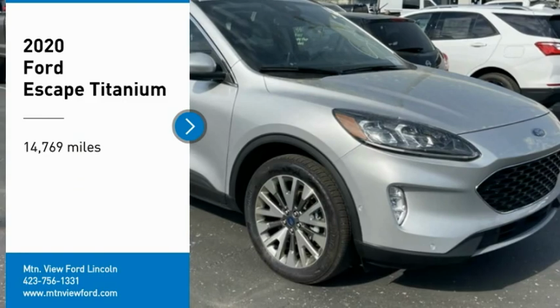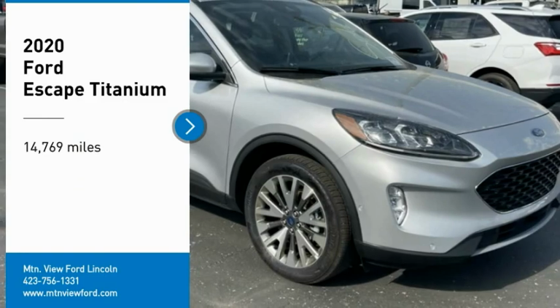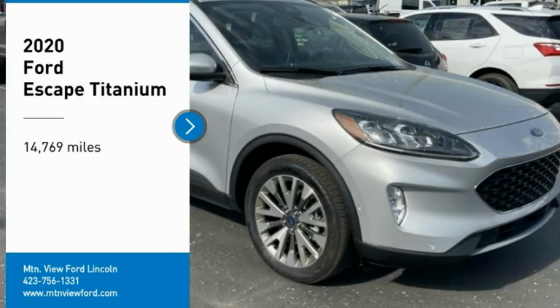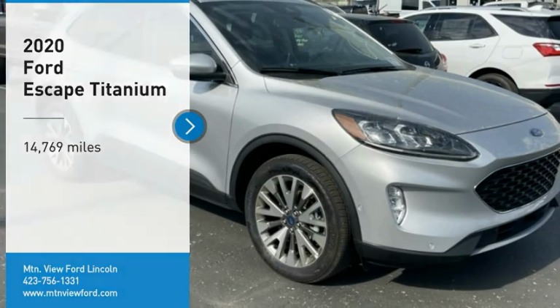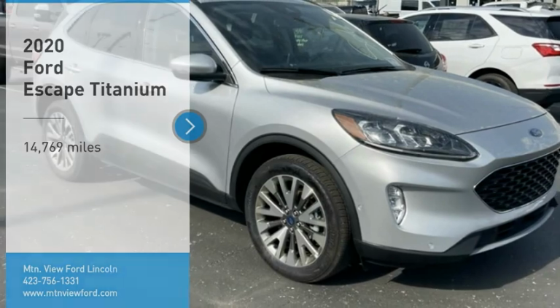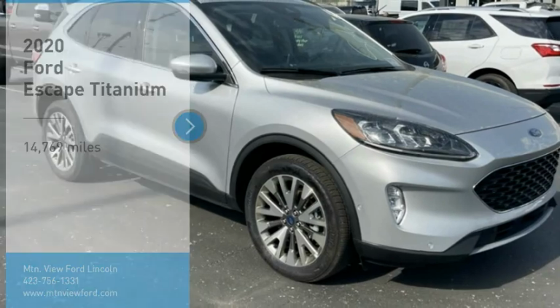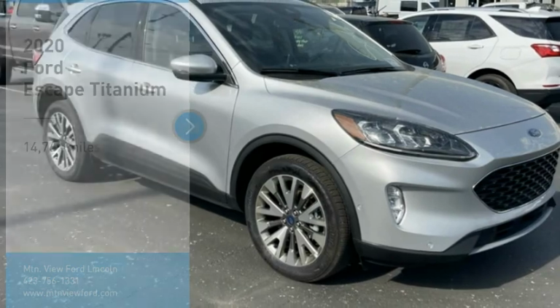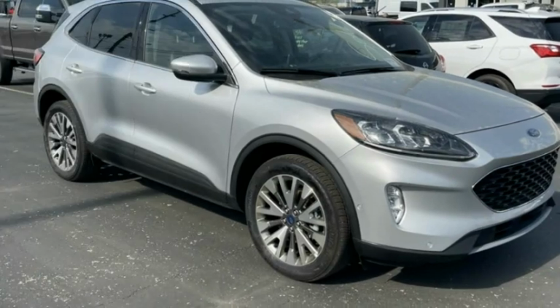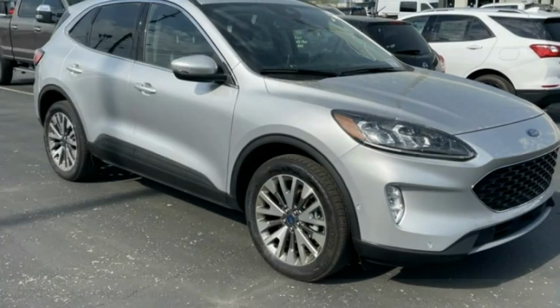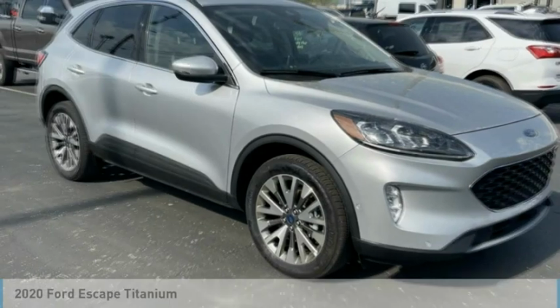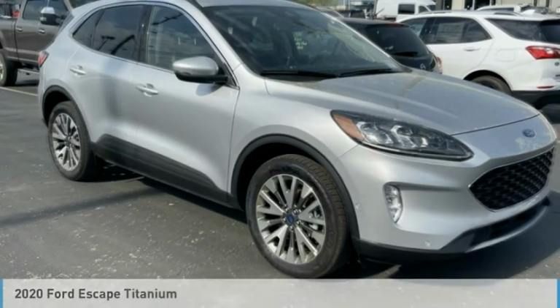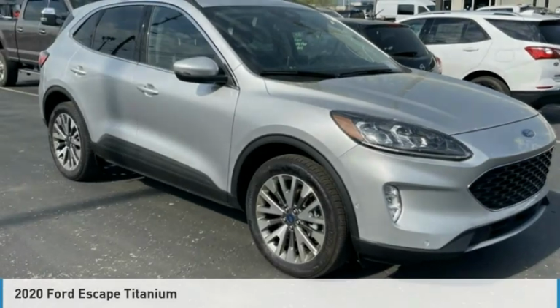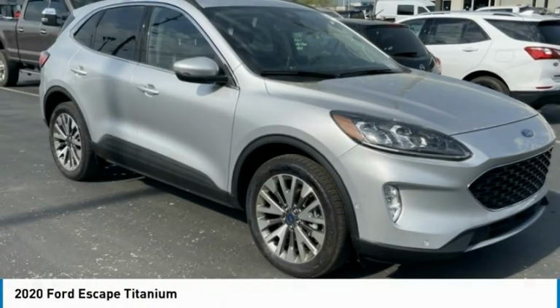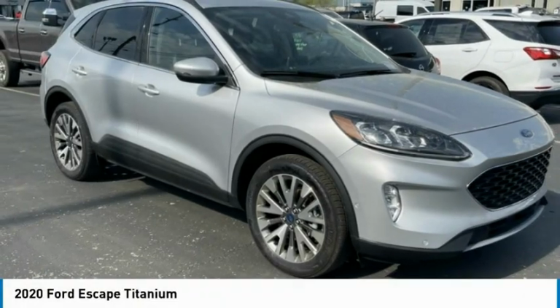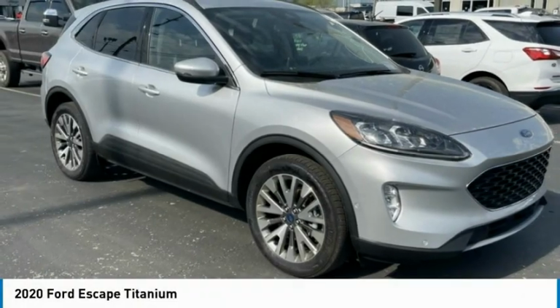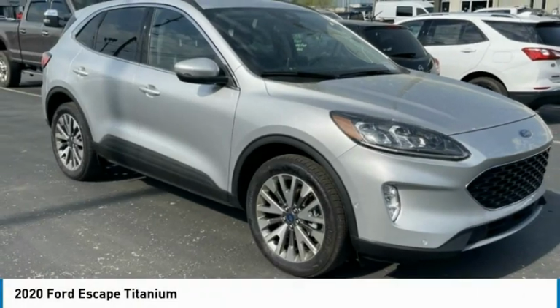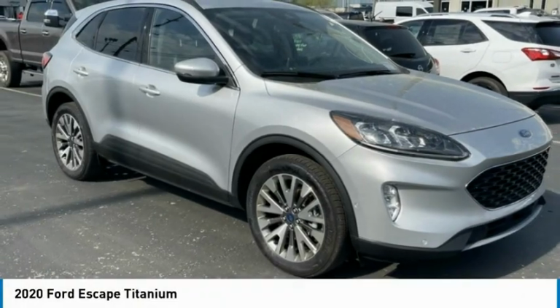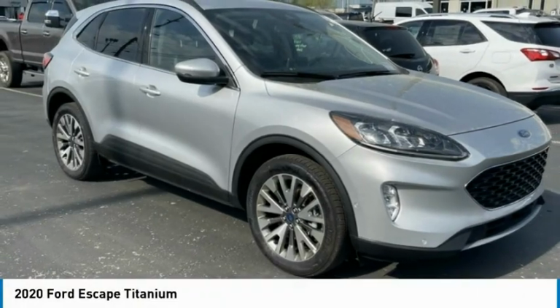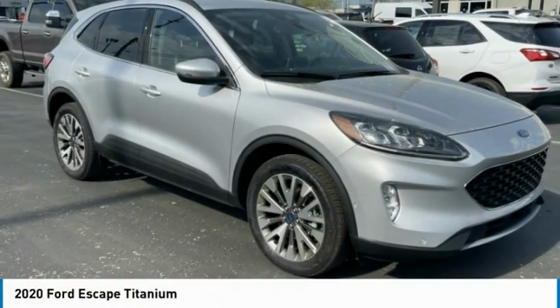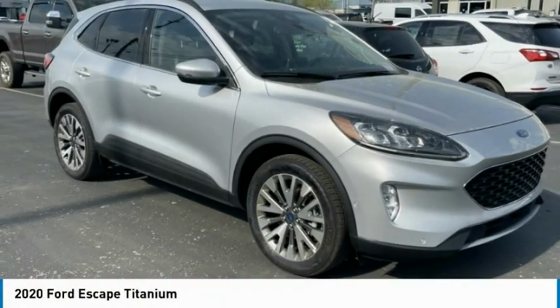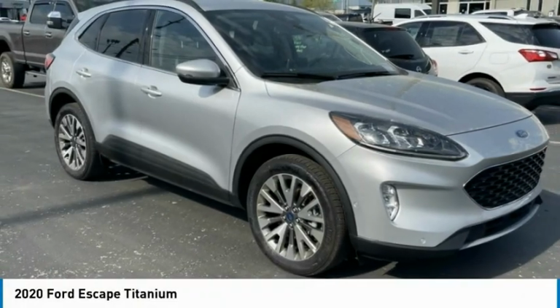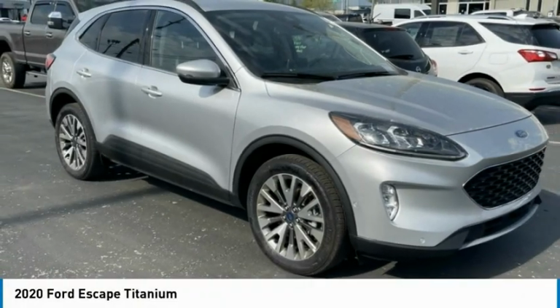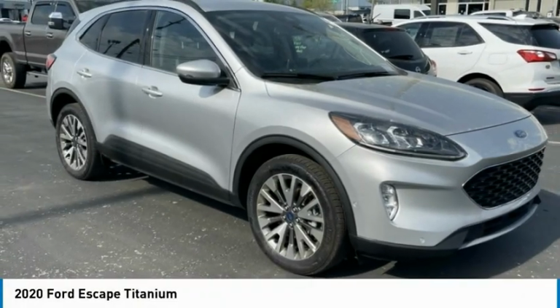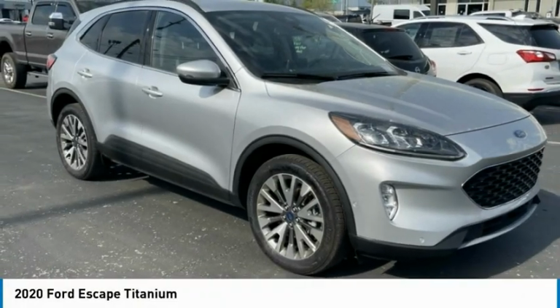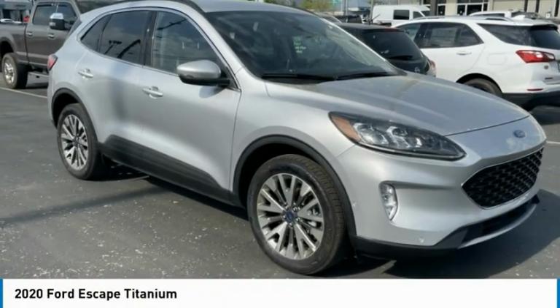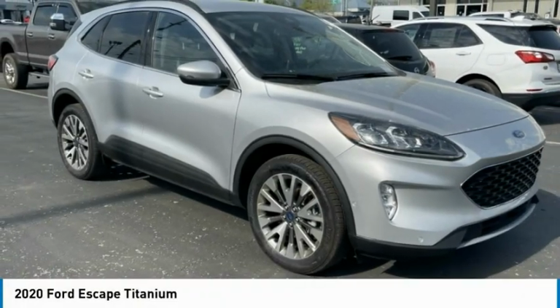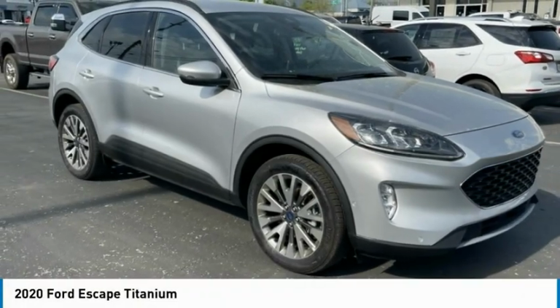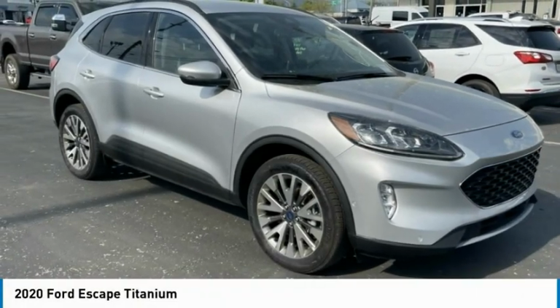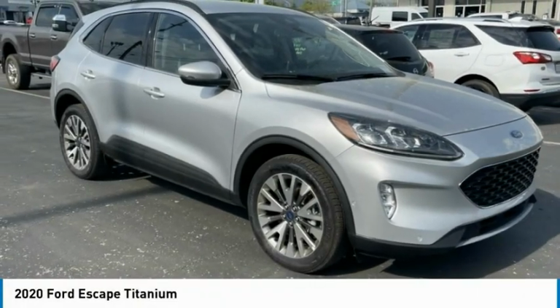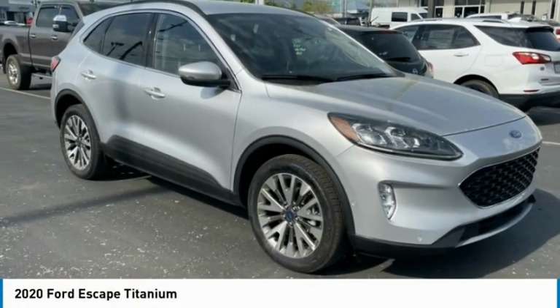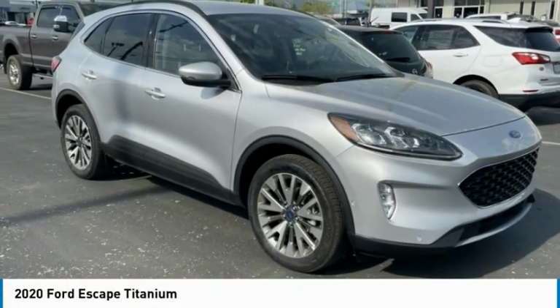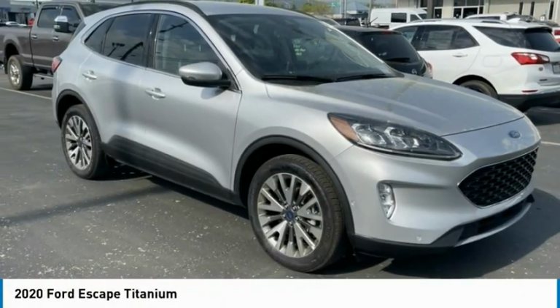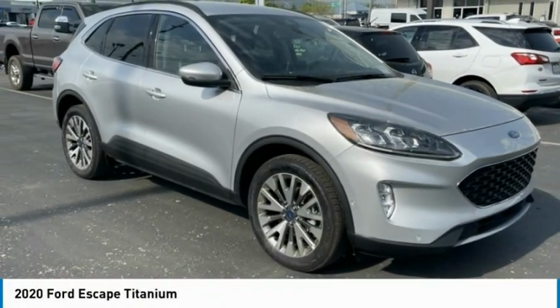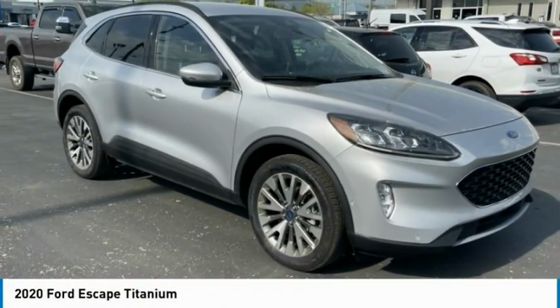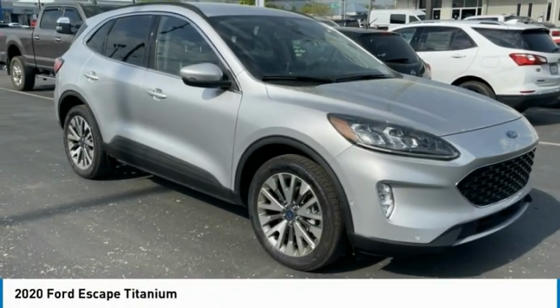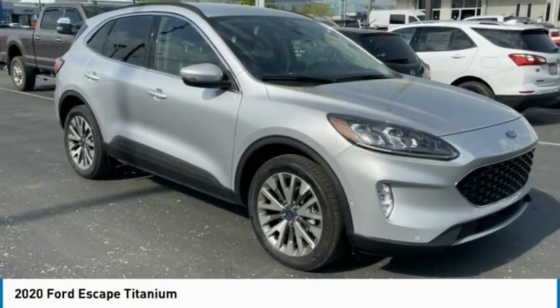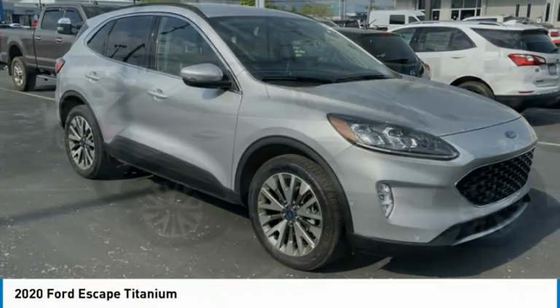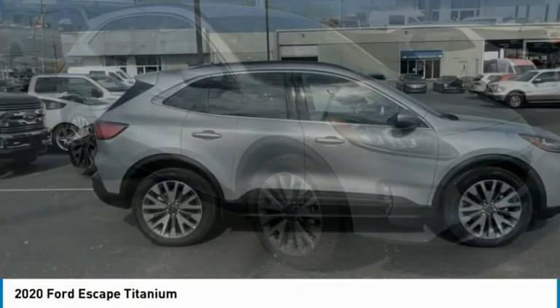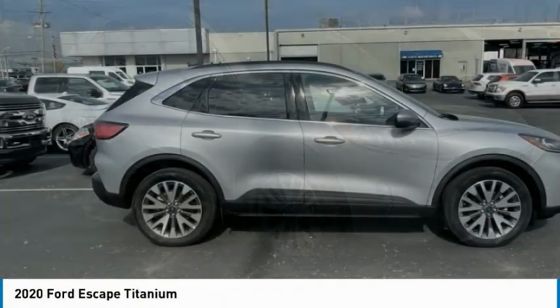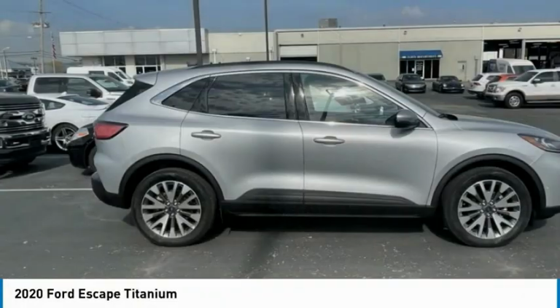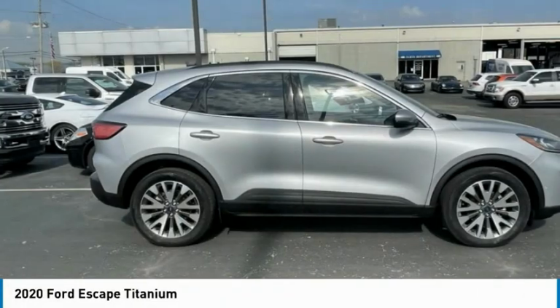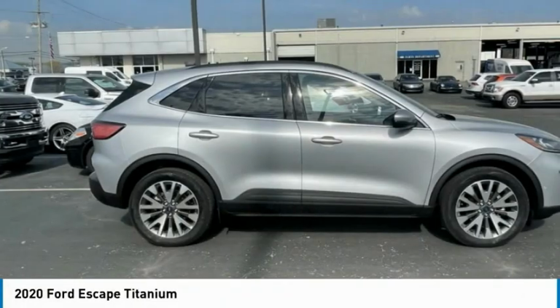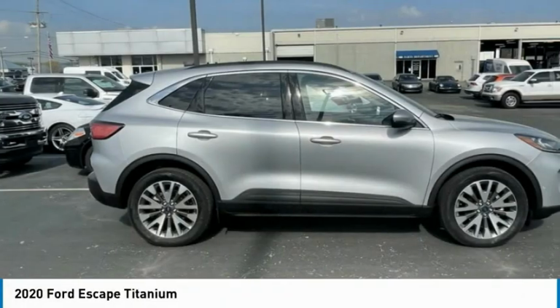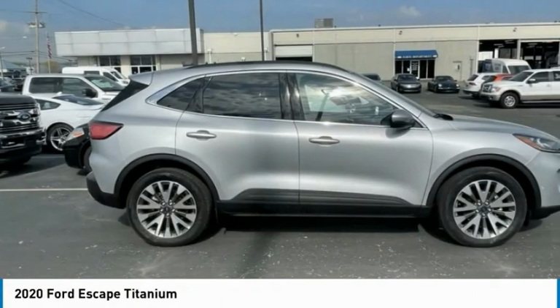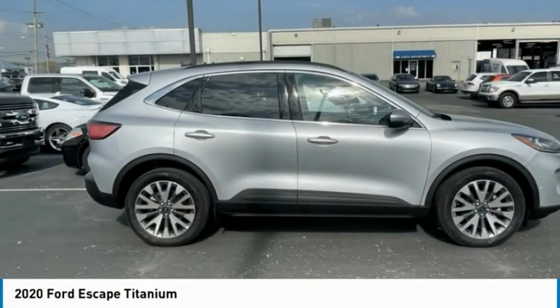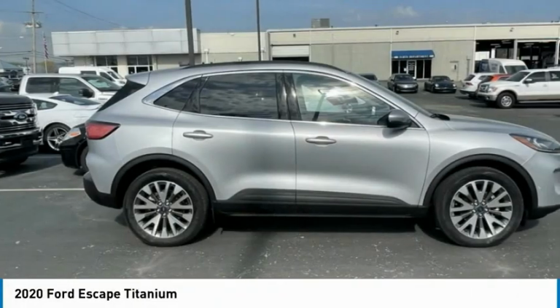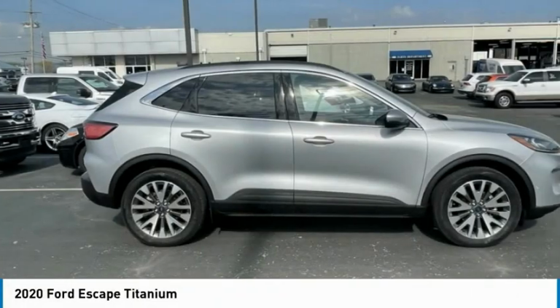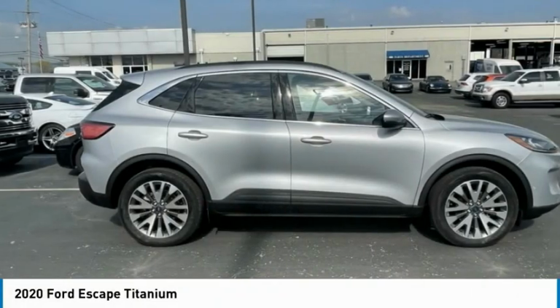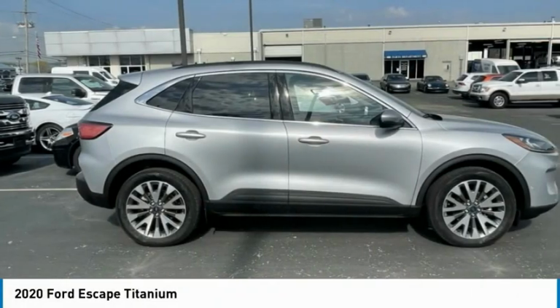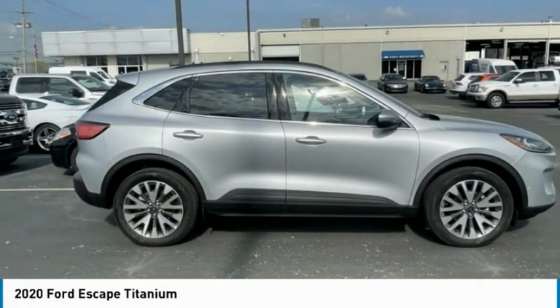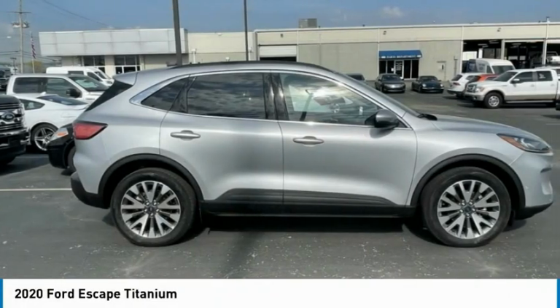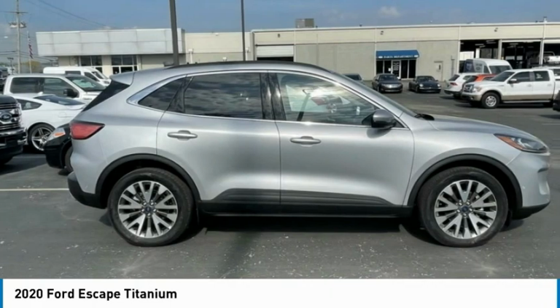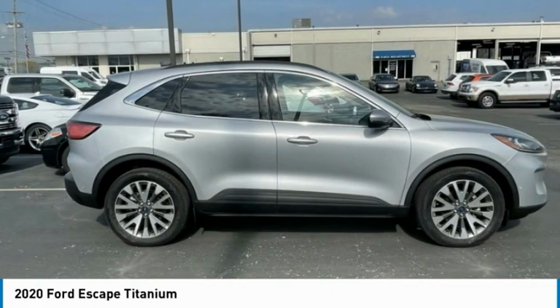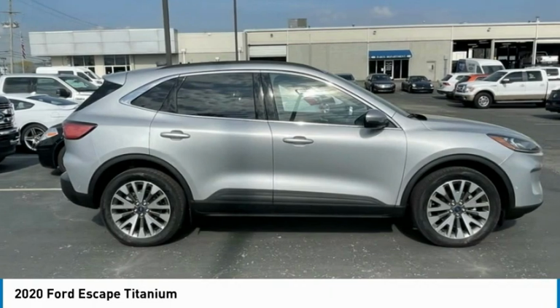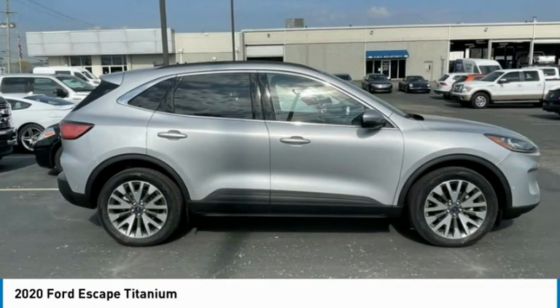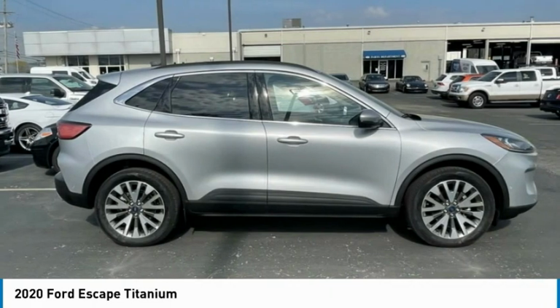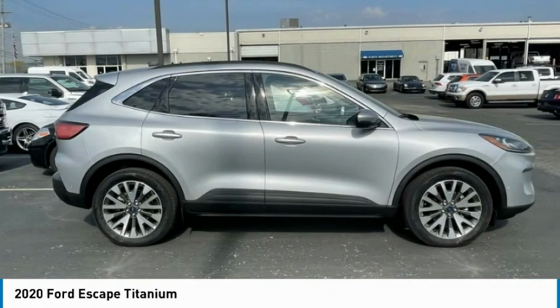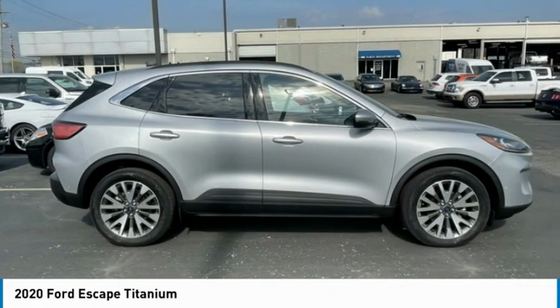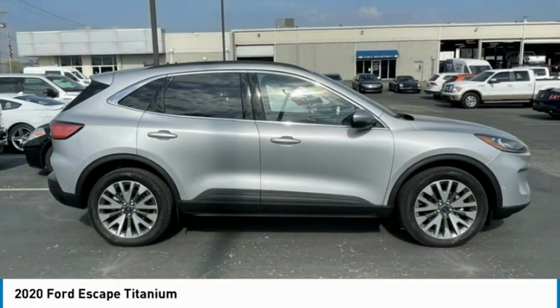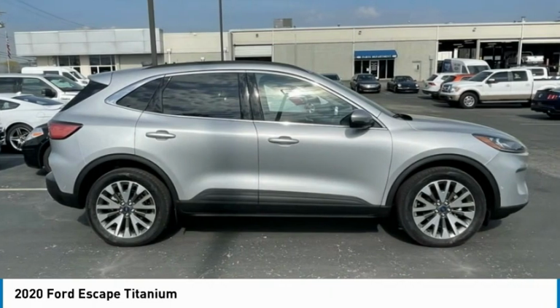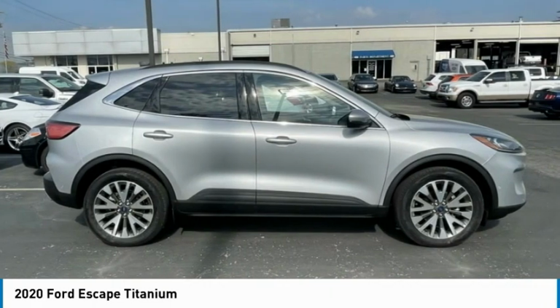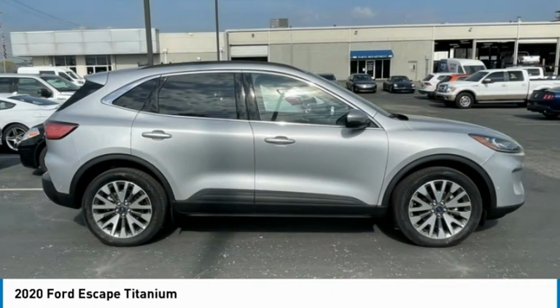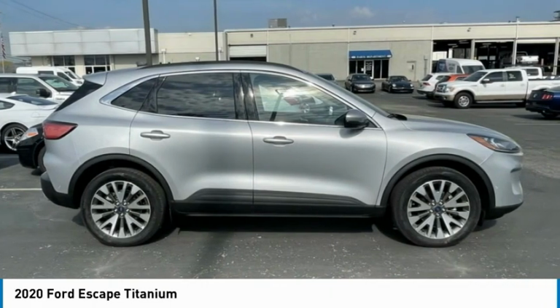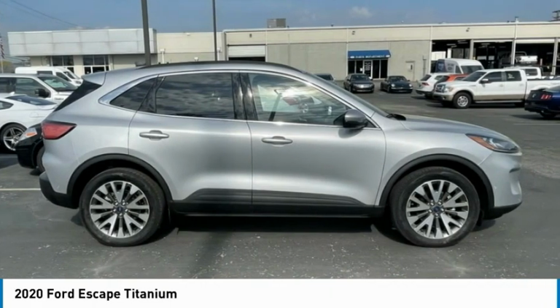2020 Escape. Gas engines flex, tow, sip, and go with Ford Escape.